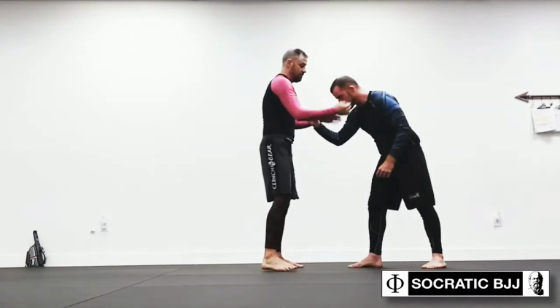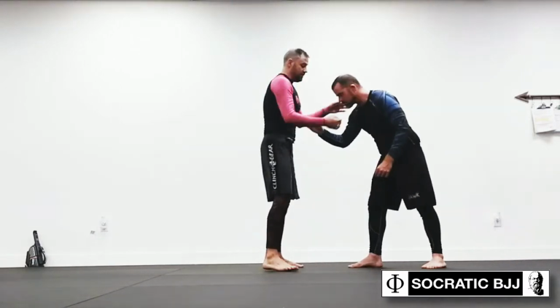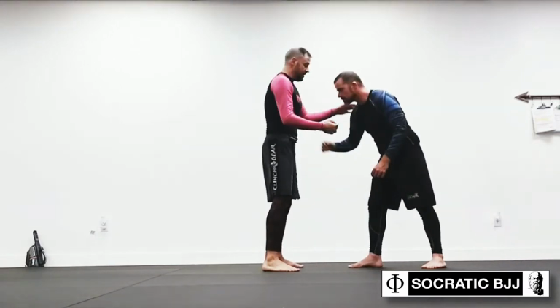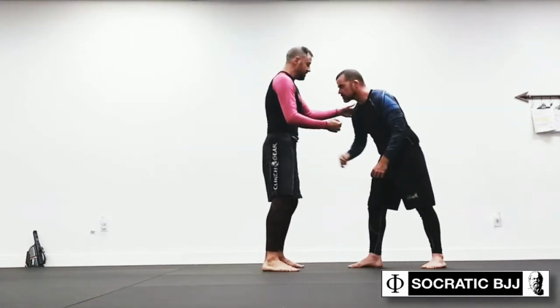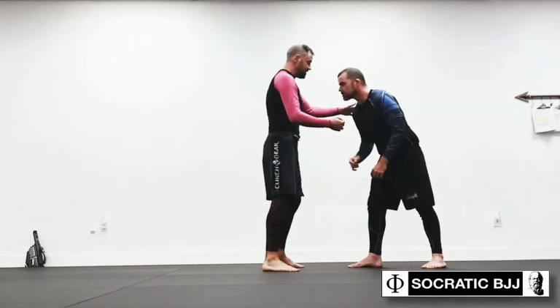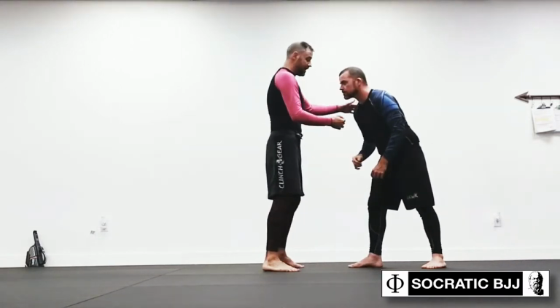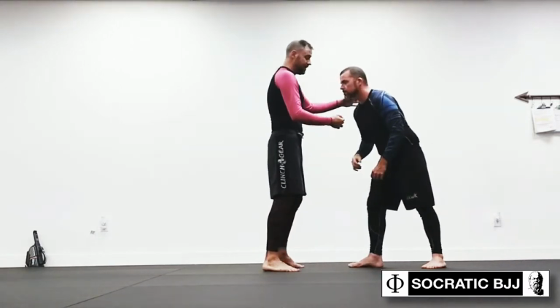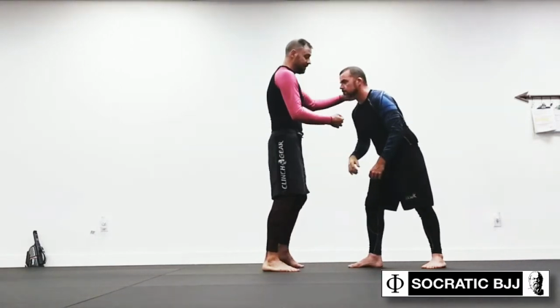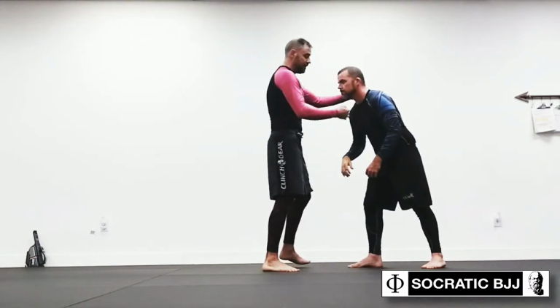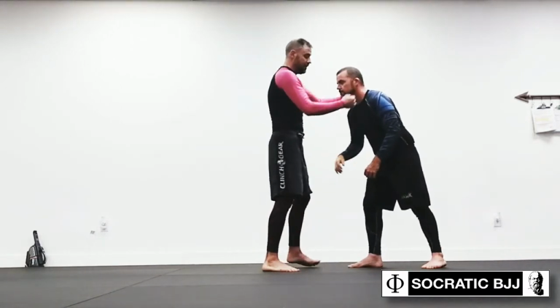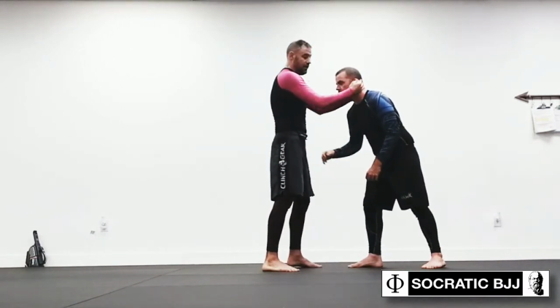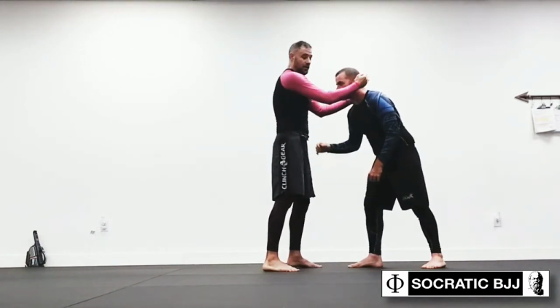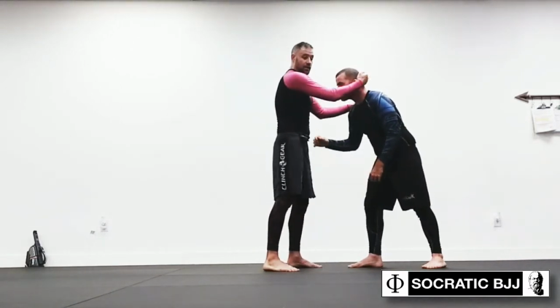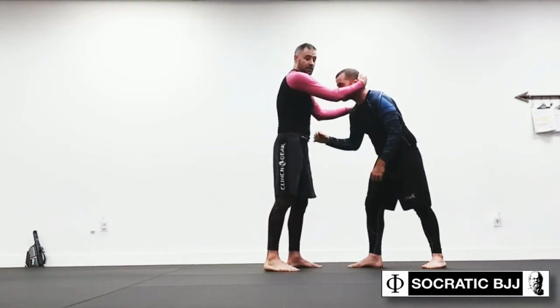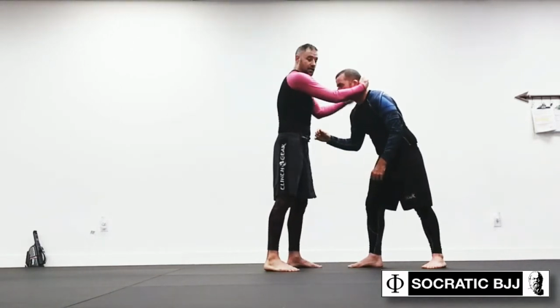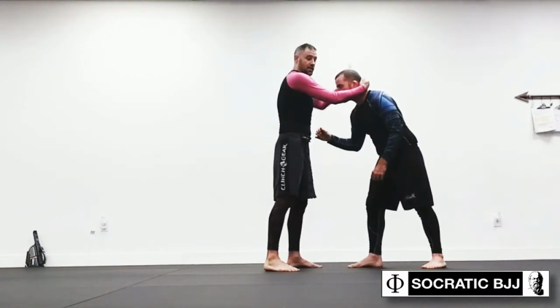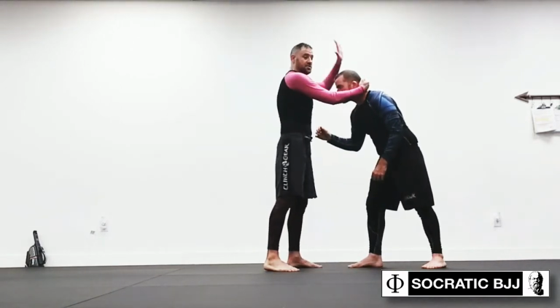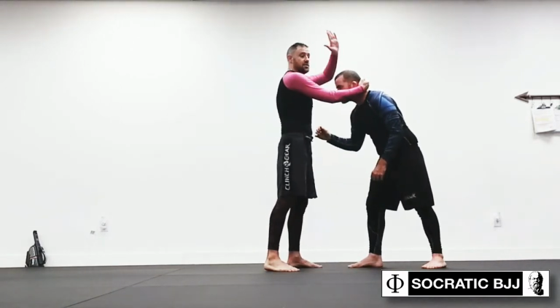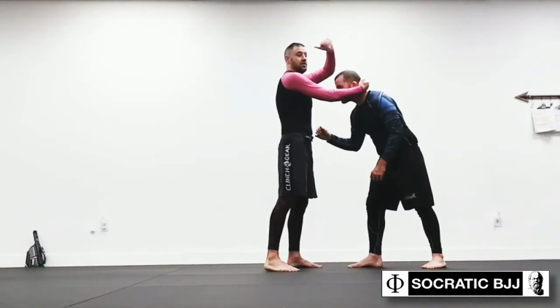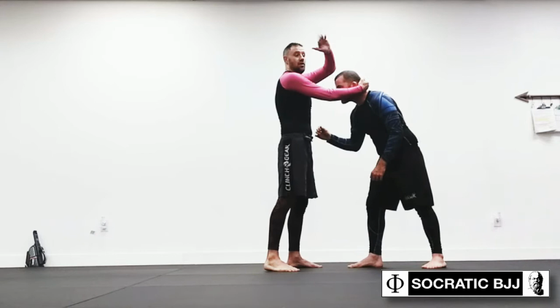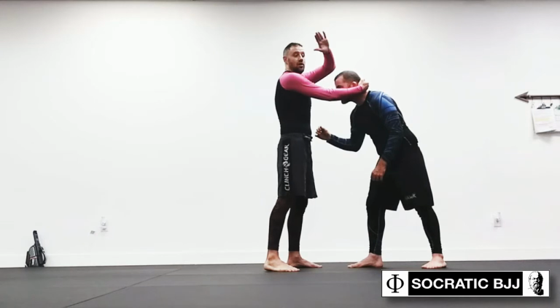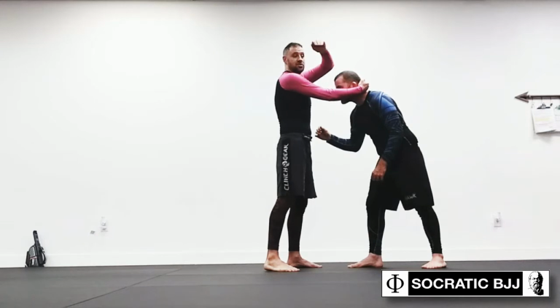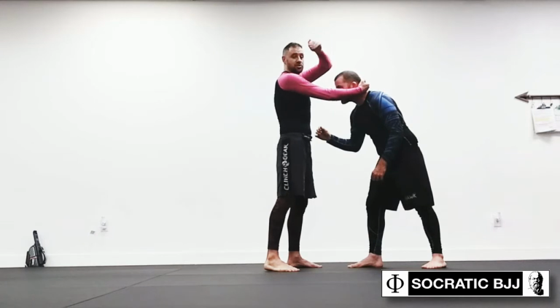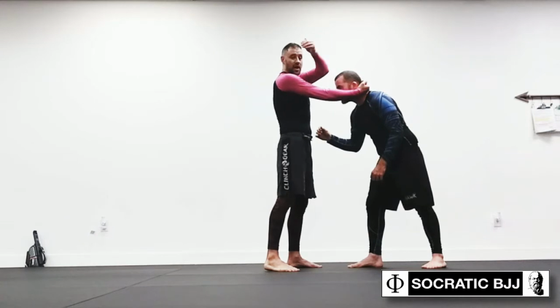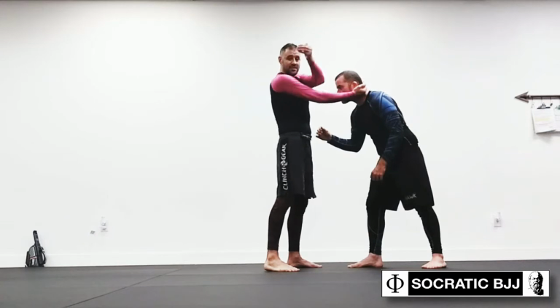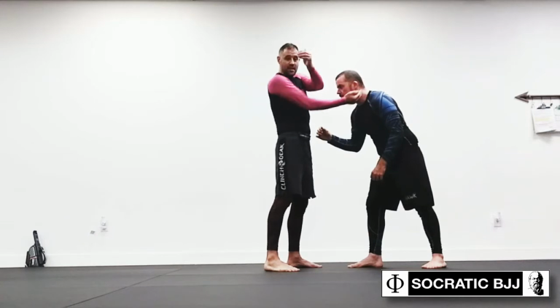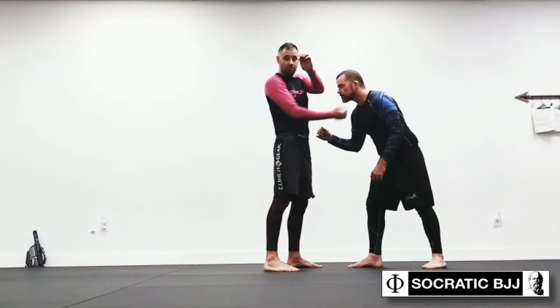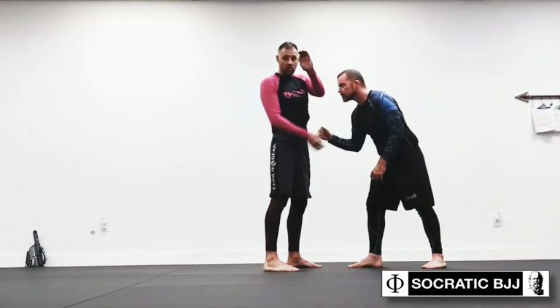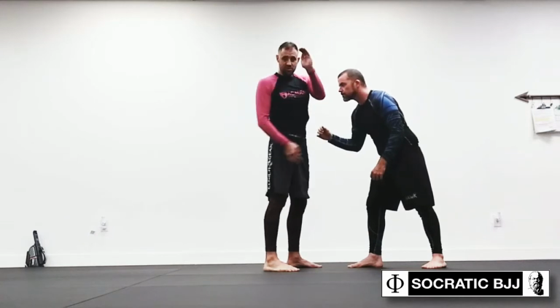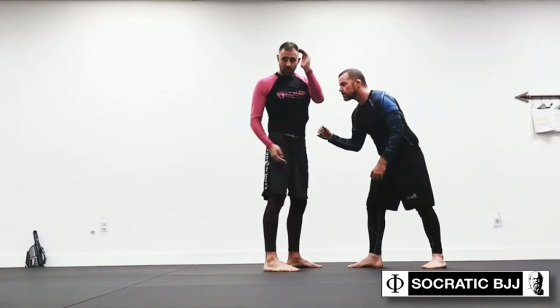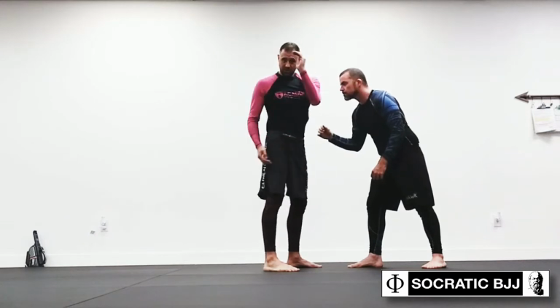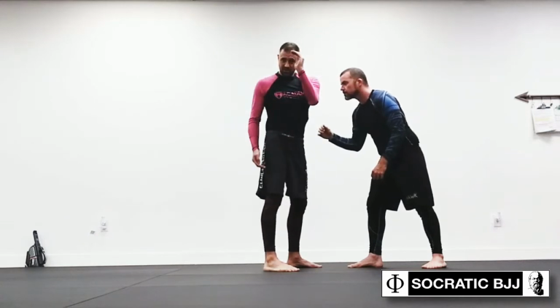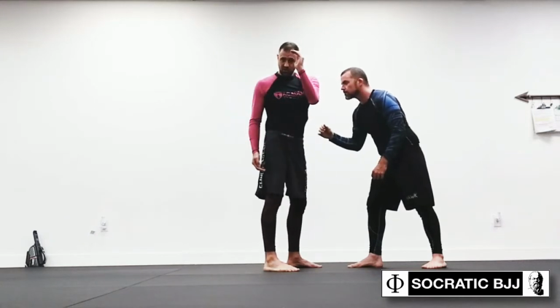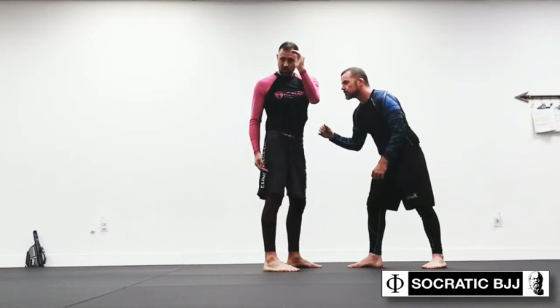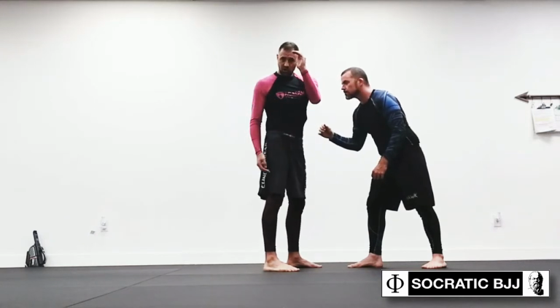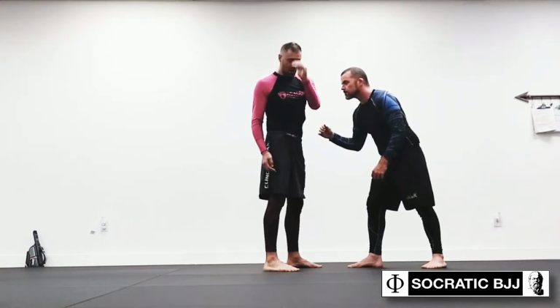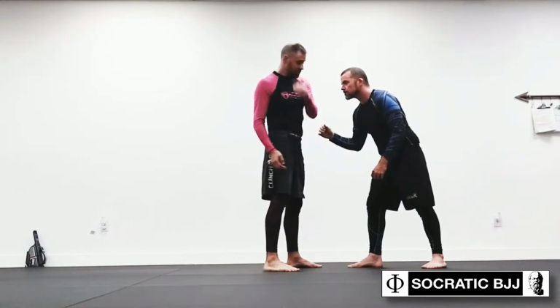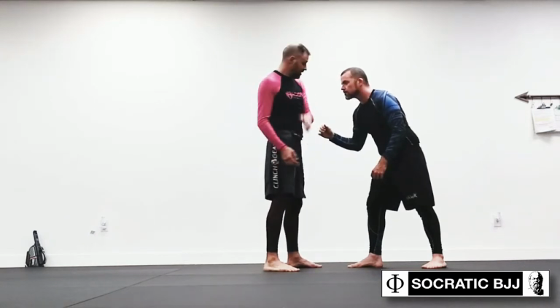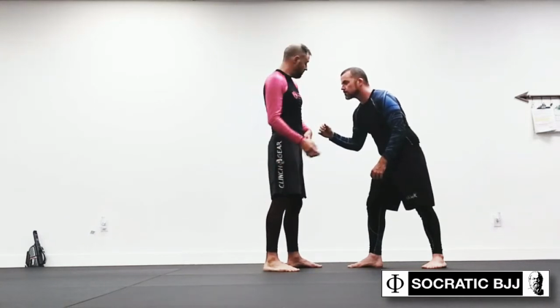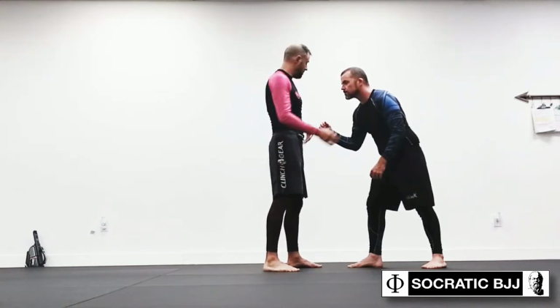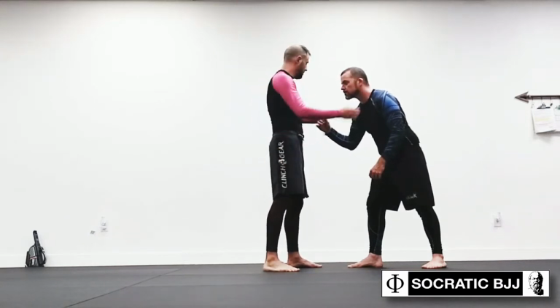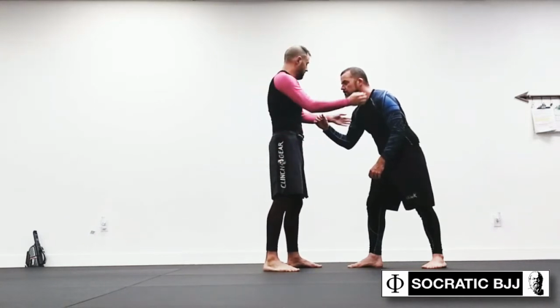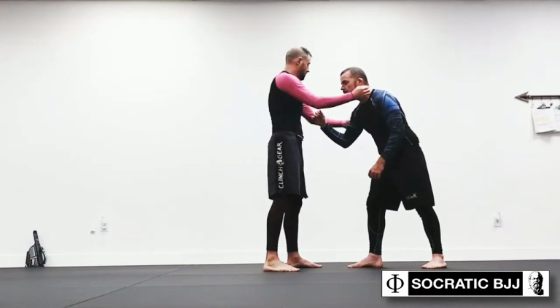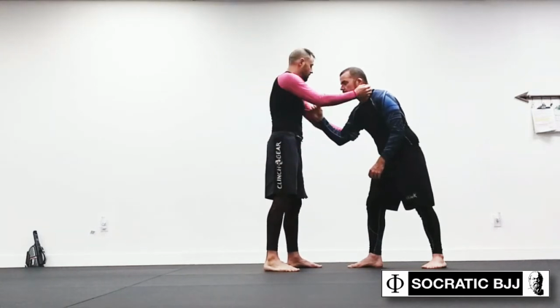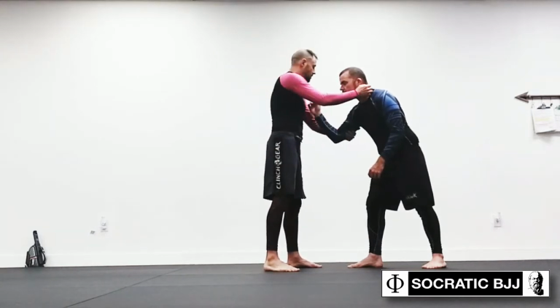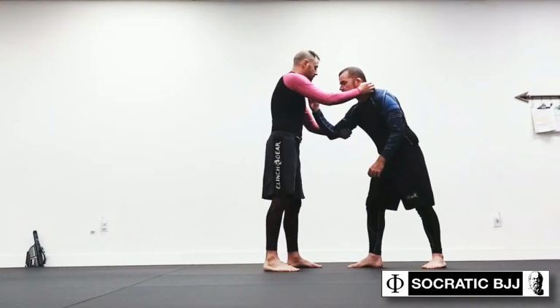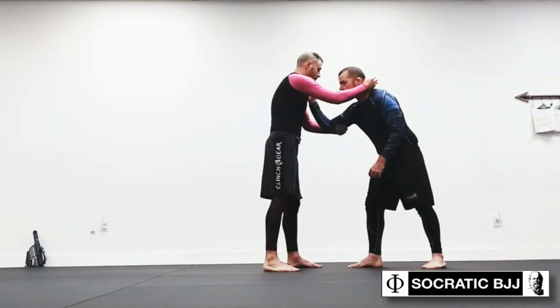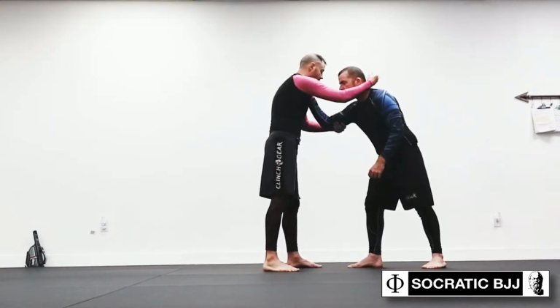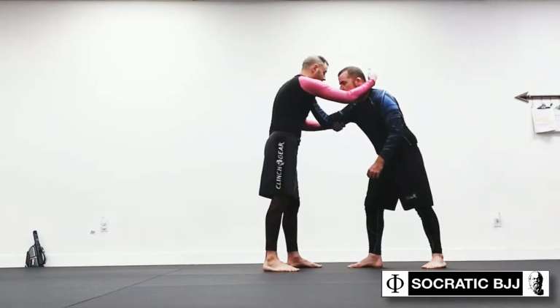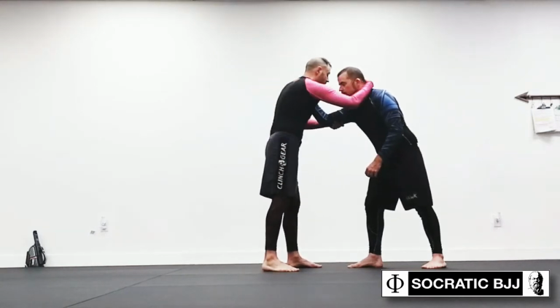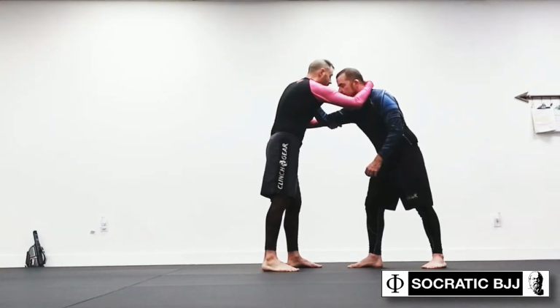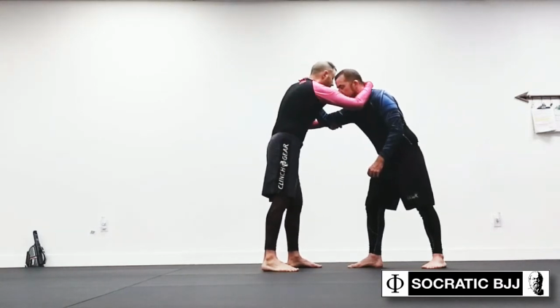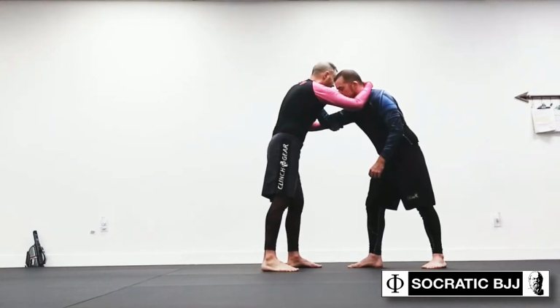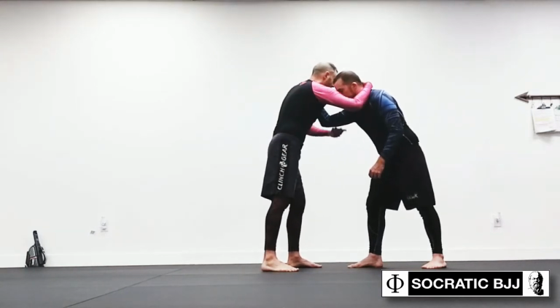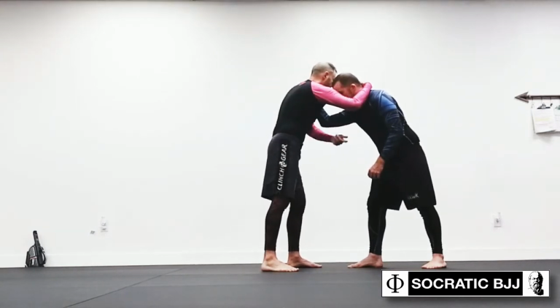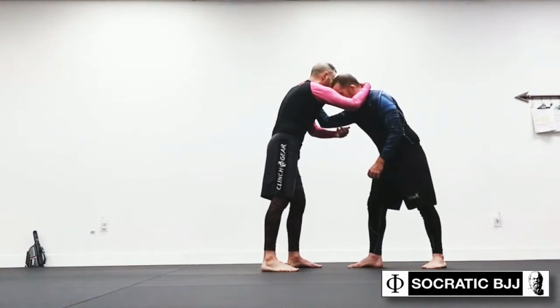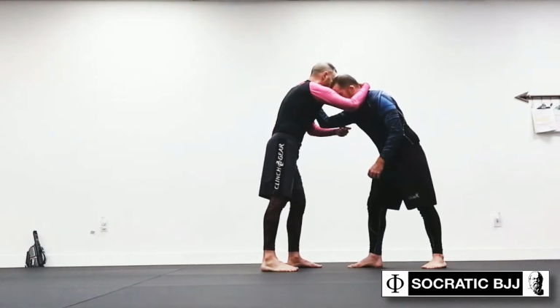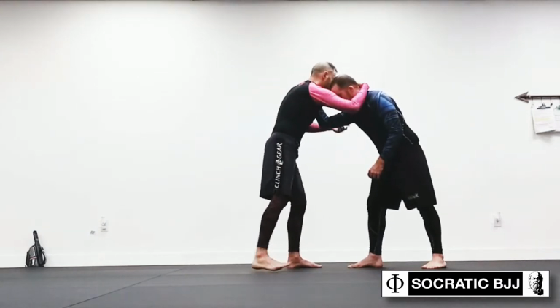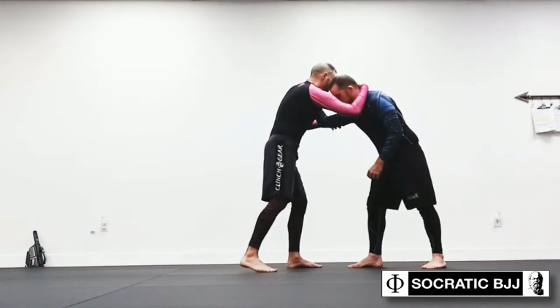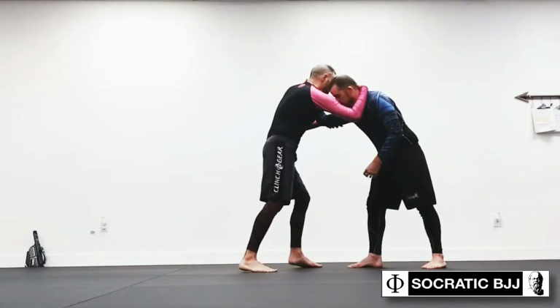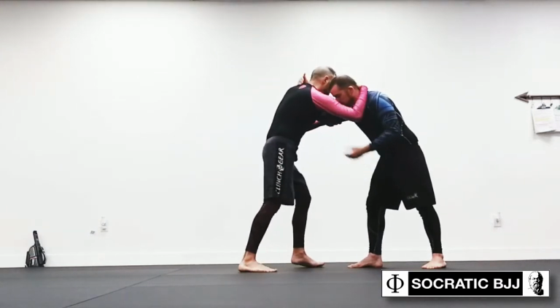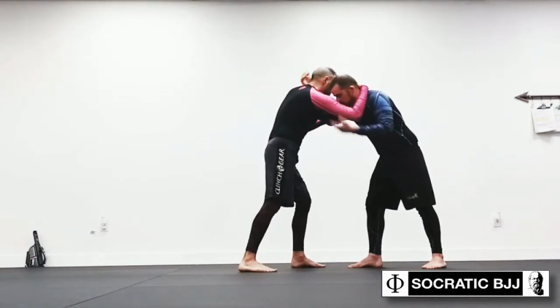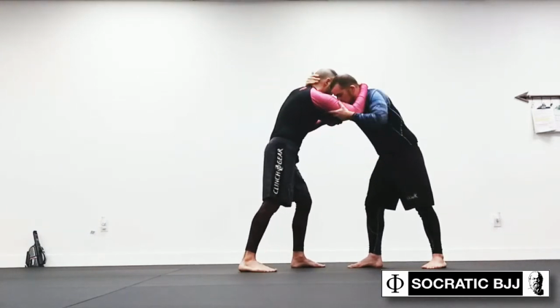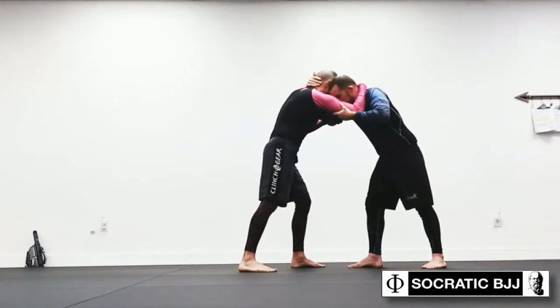The second hand goes on his tricep, also with this little claw shape. And he does the same thing to me.